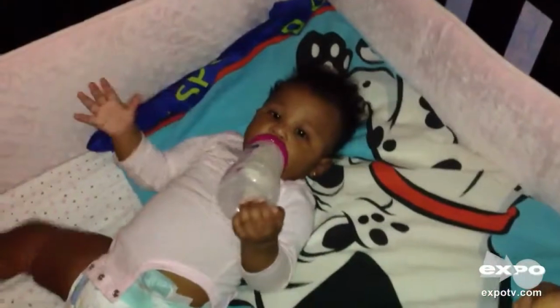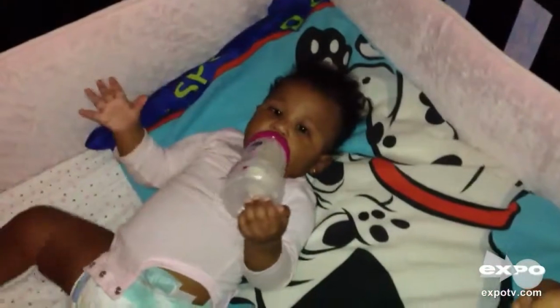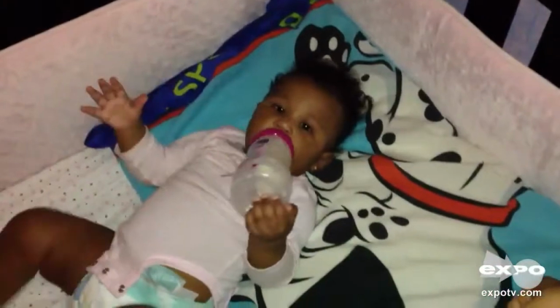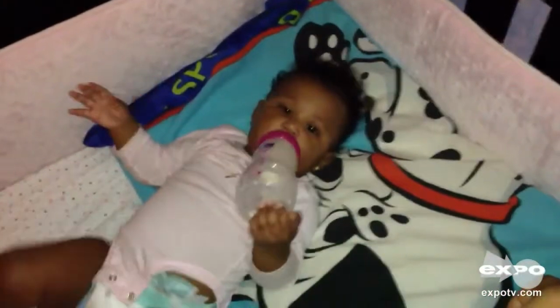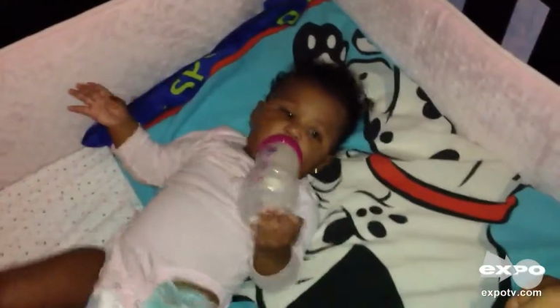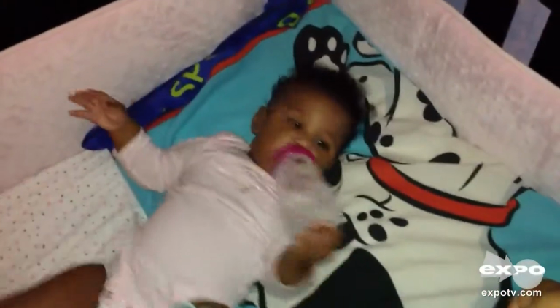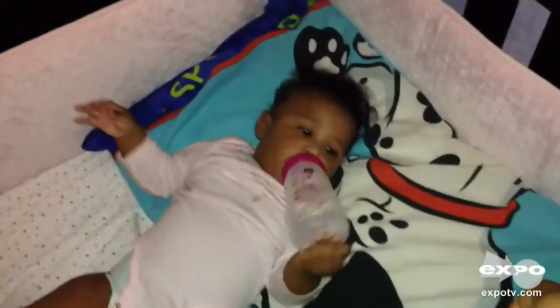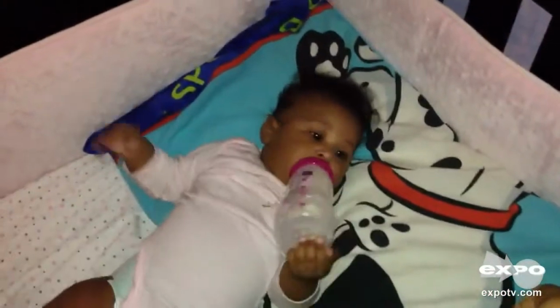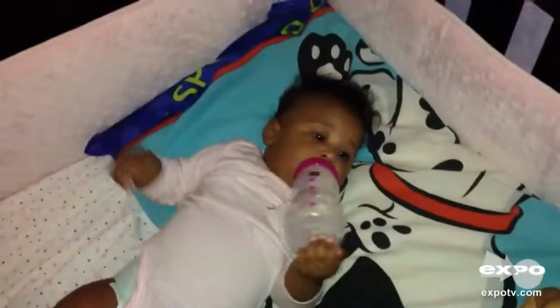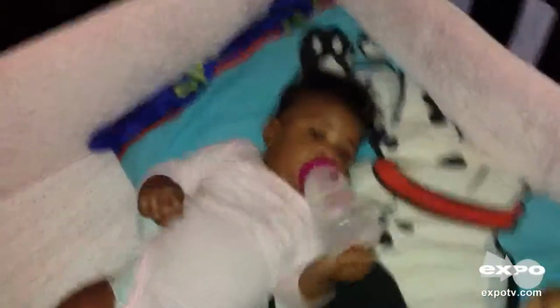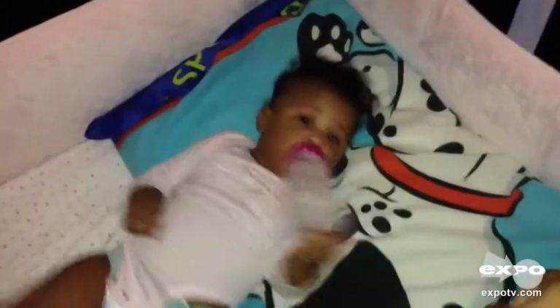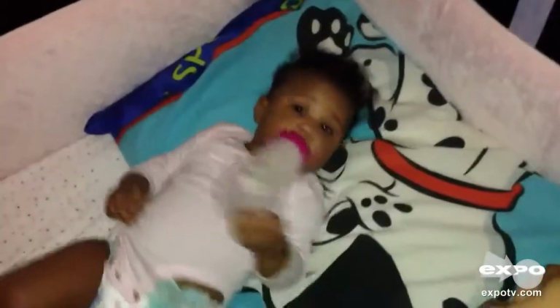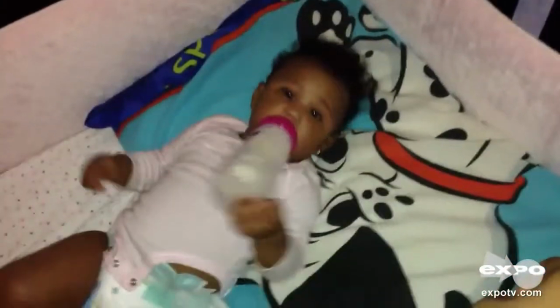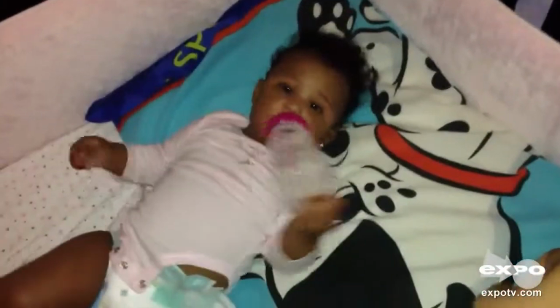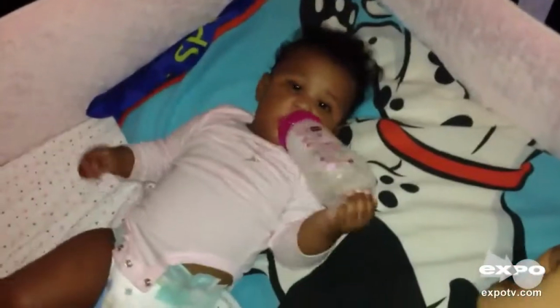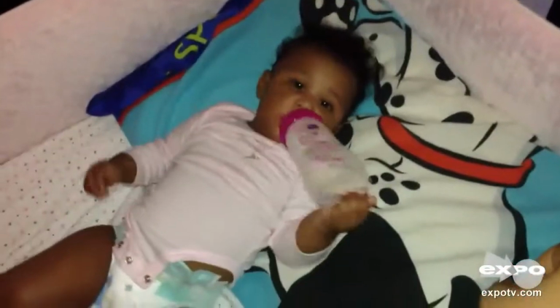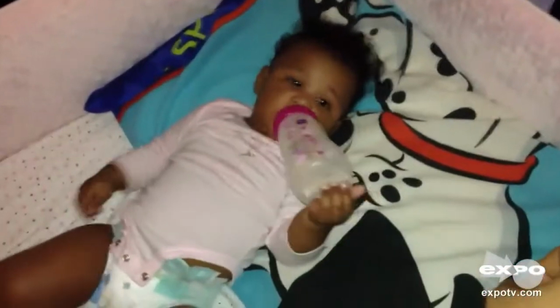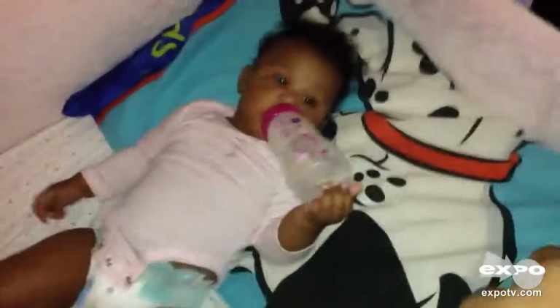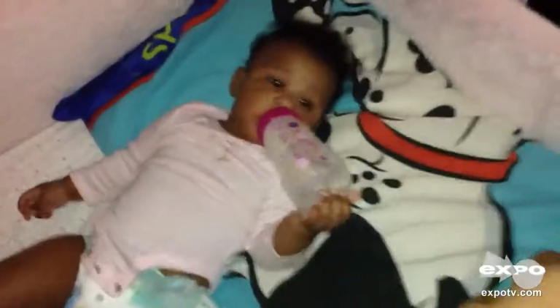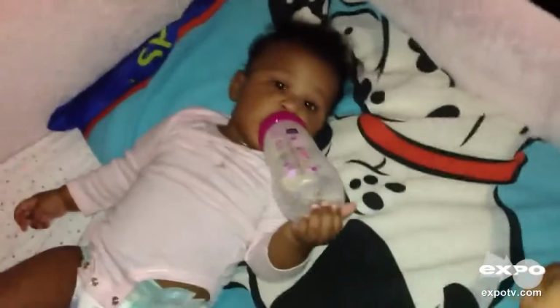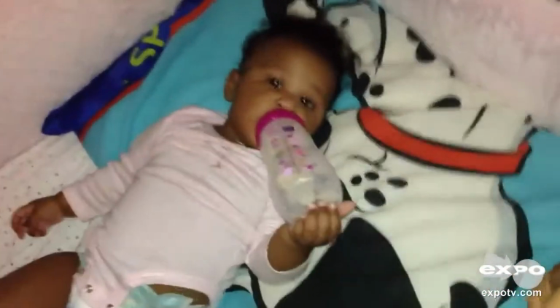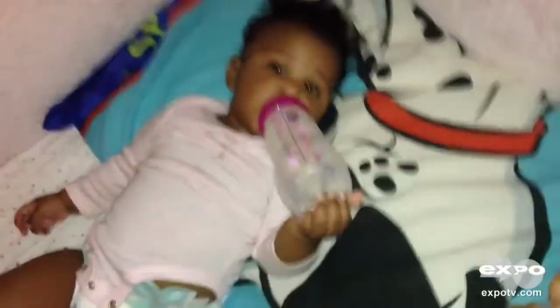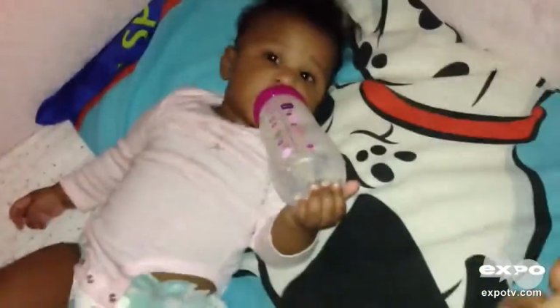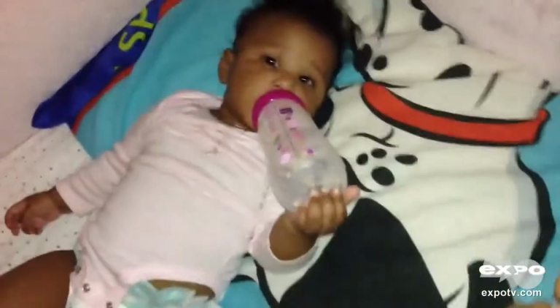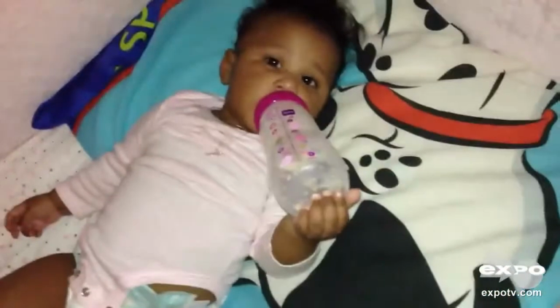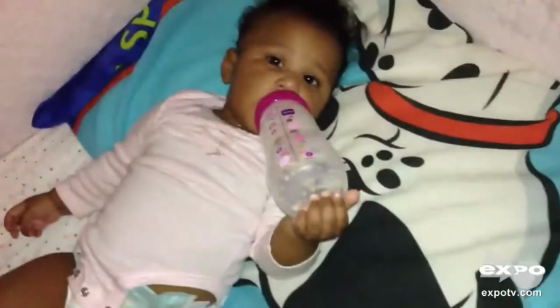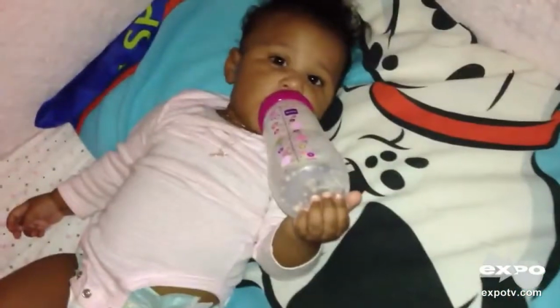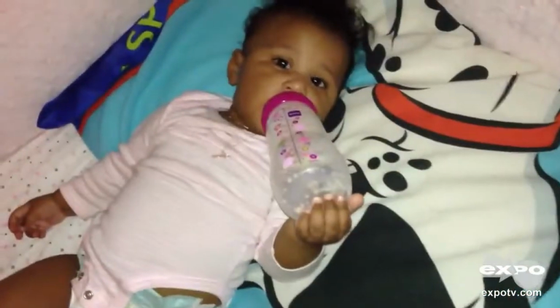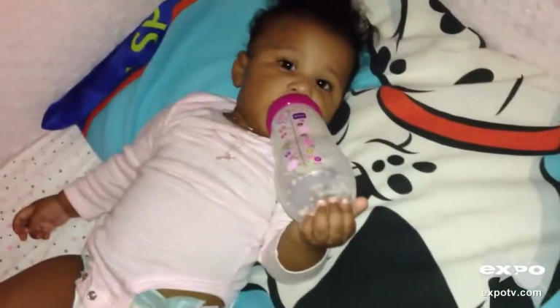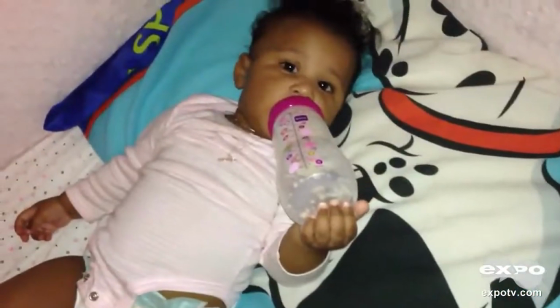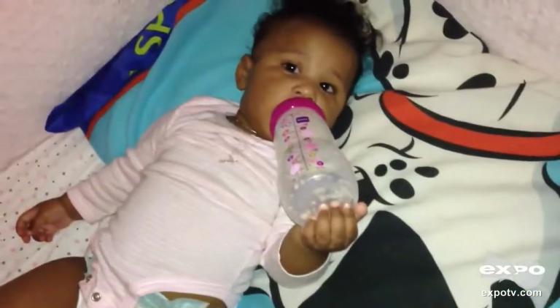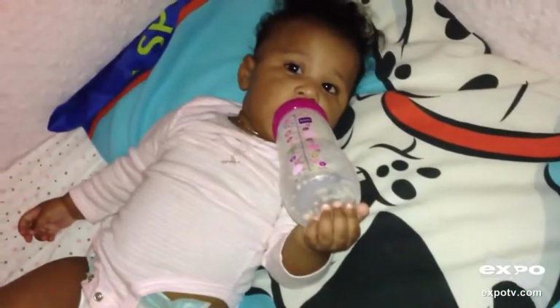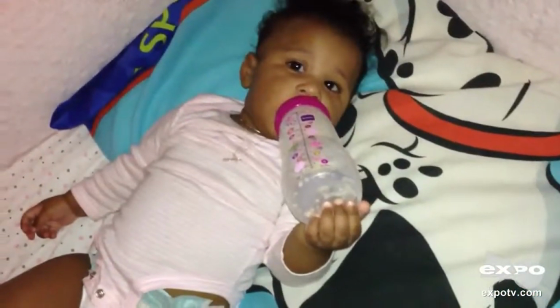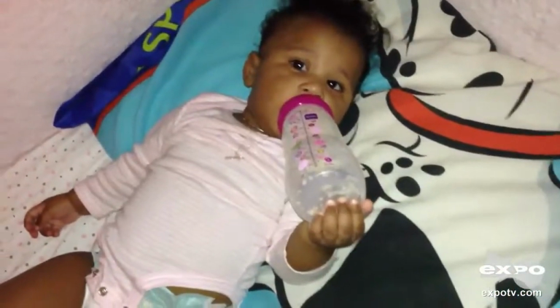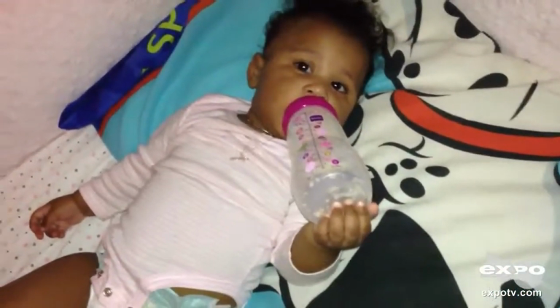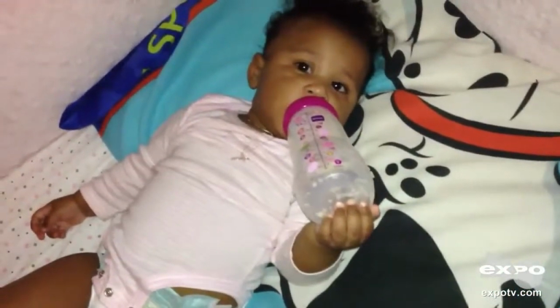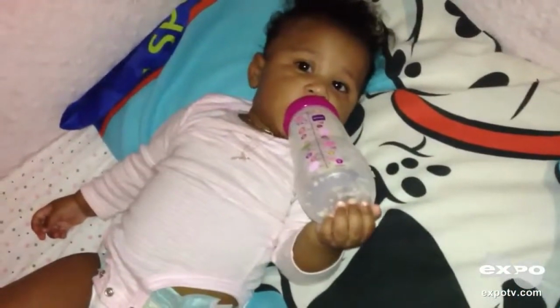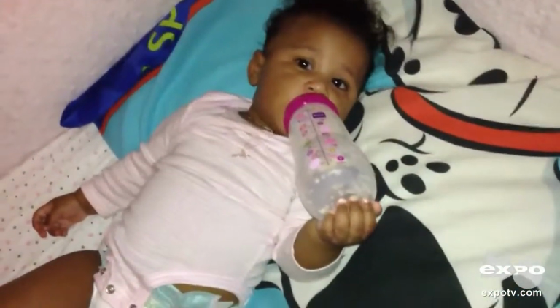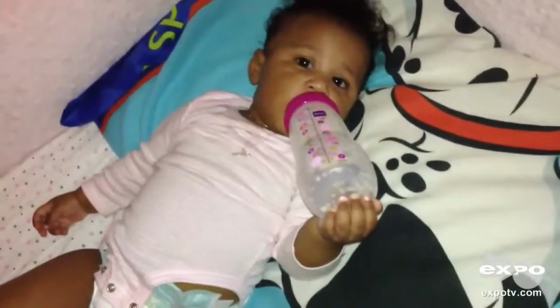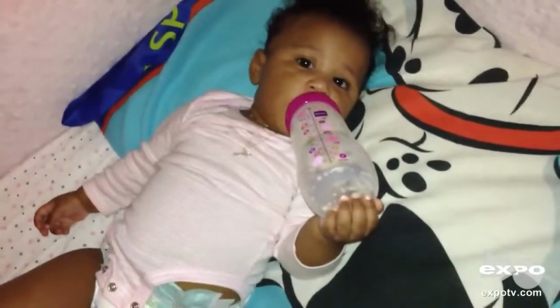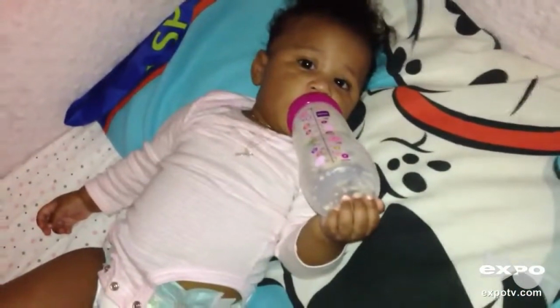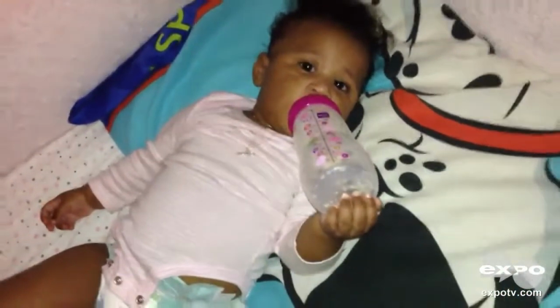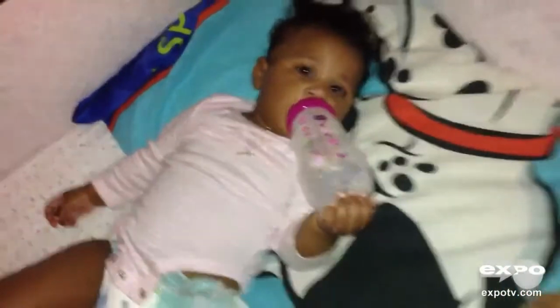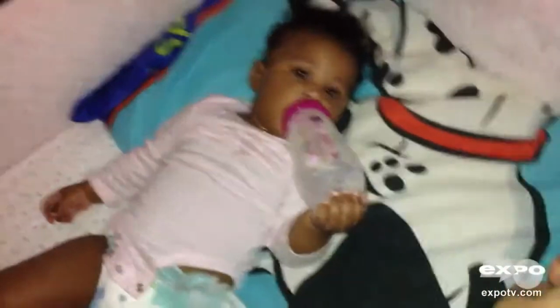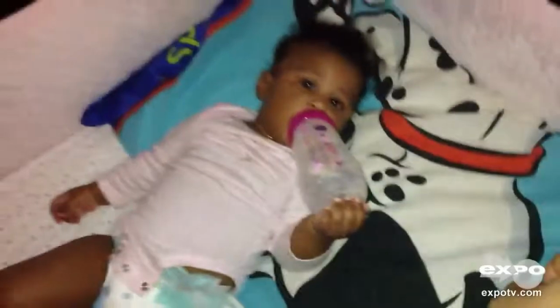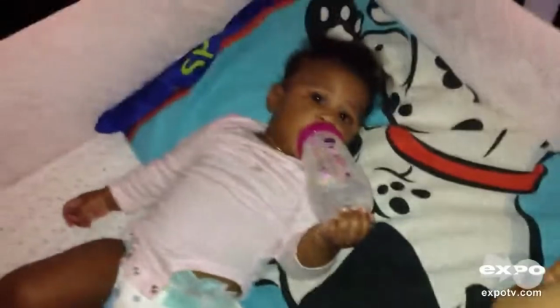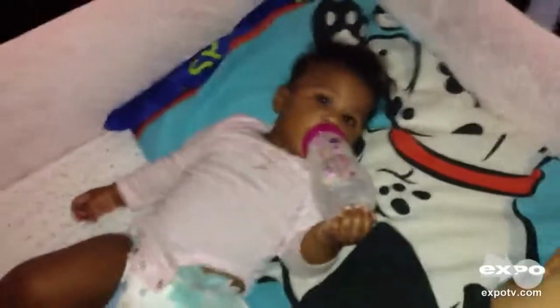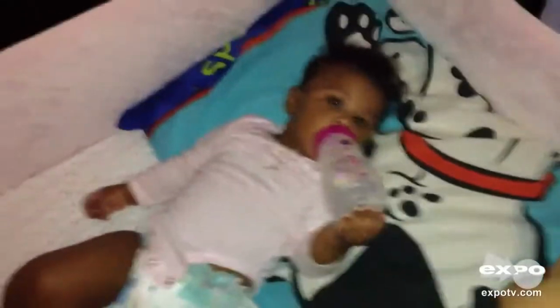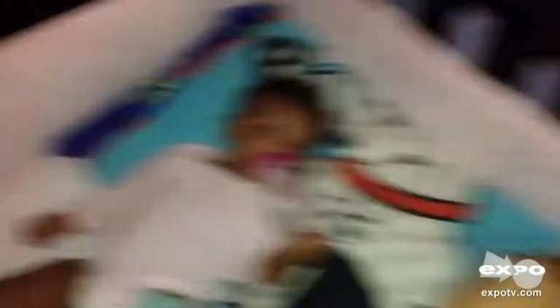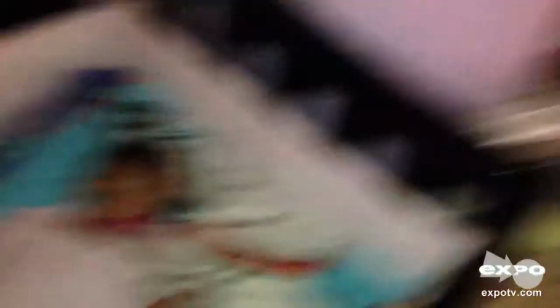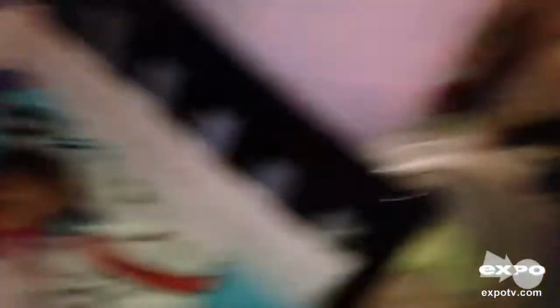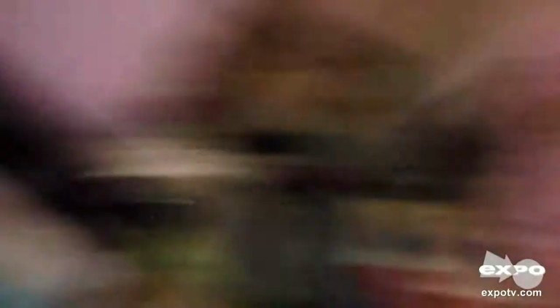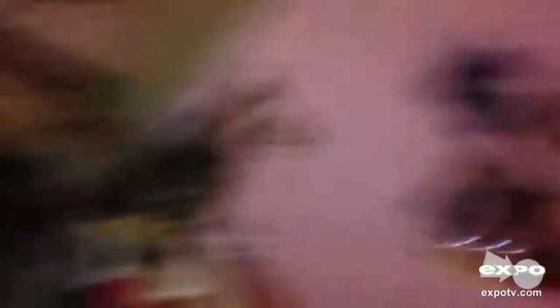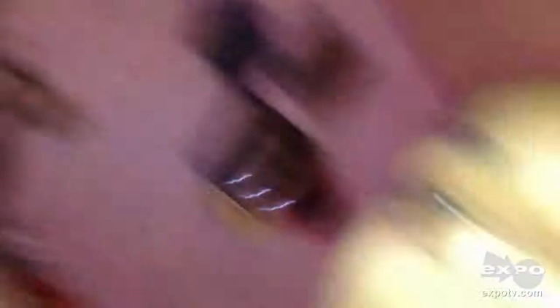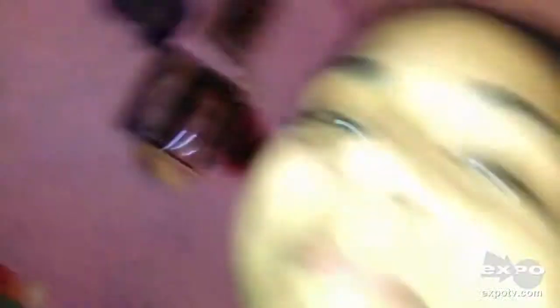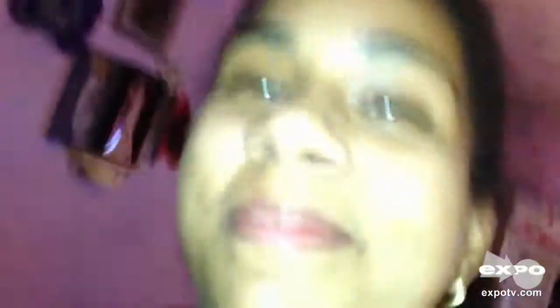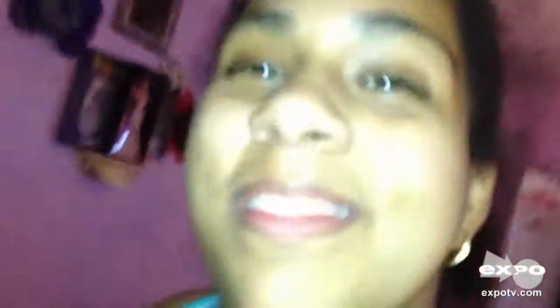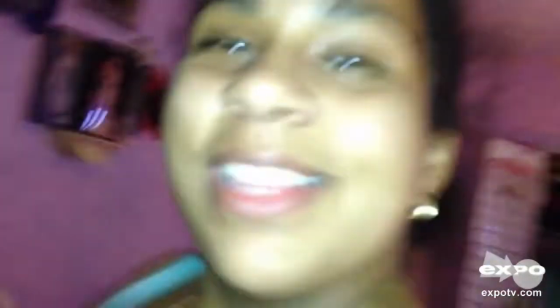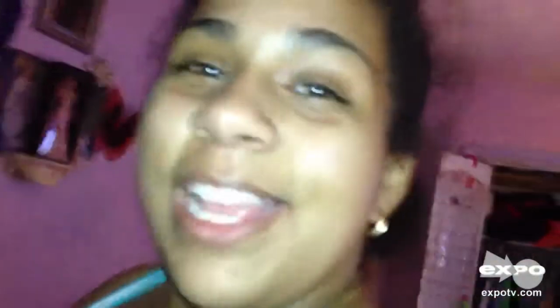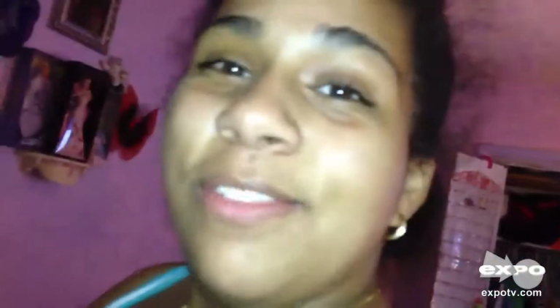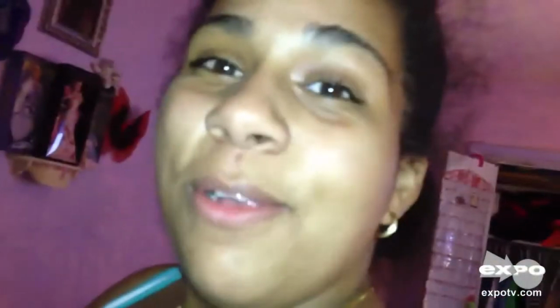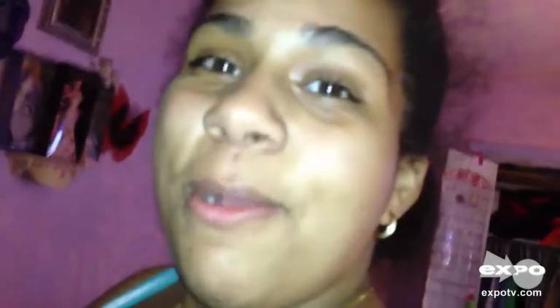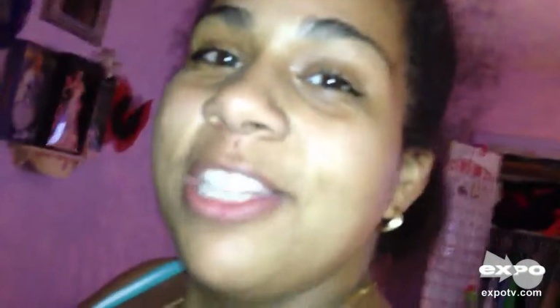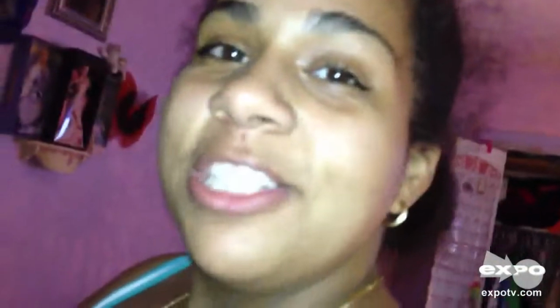Thanks for watching our review. Say bye-bye. Nope, she's into her milk. Thanks for watching.